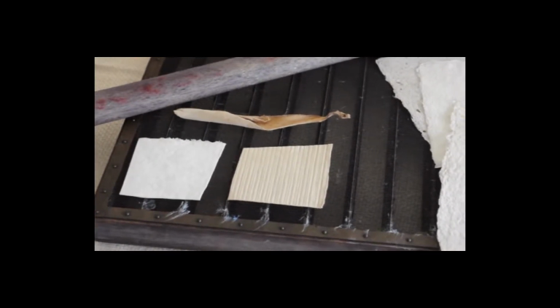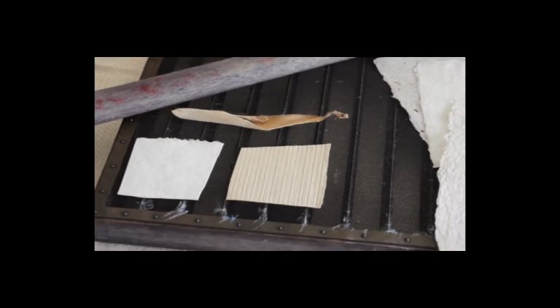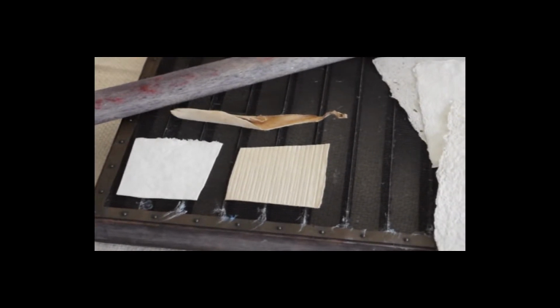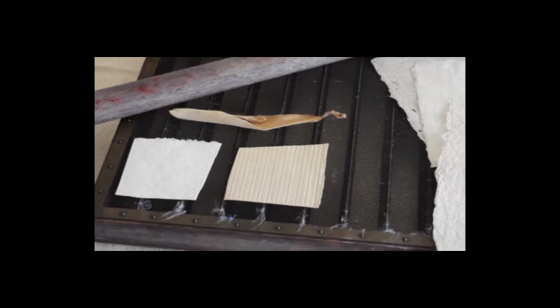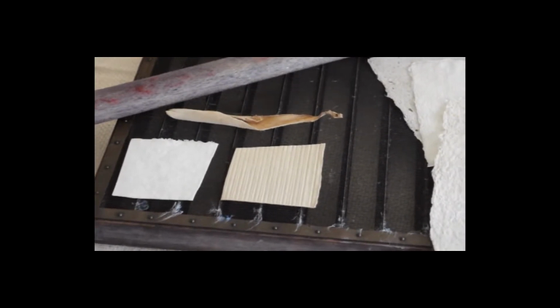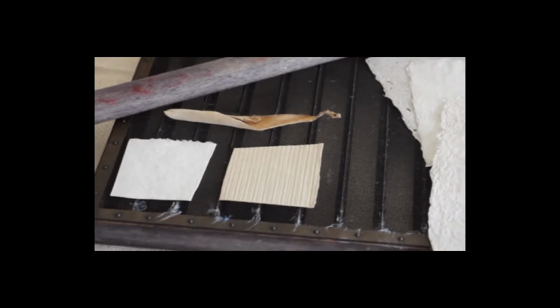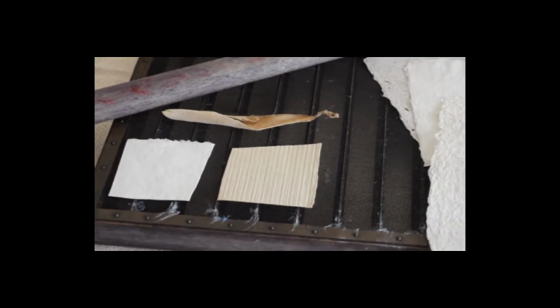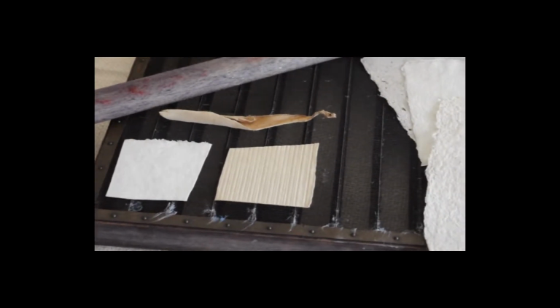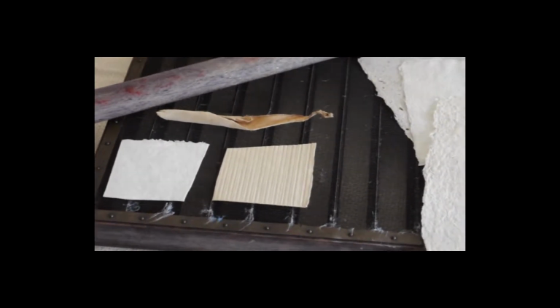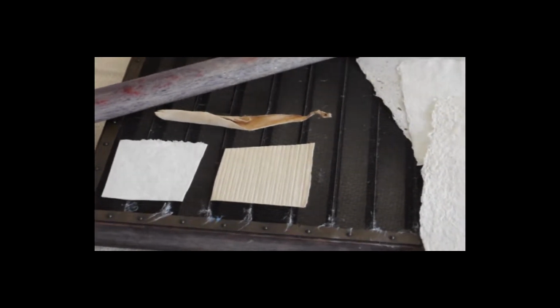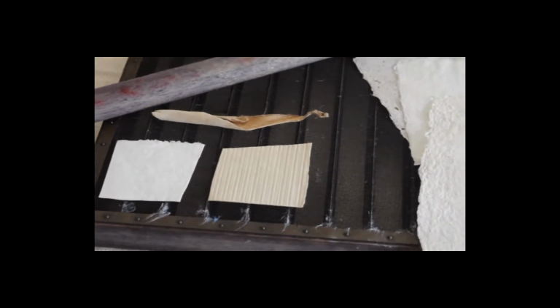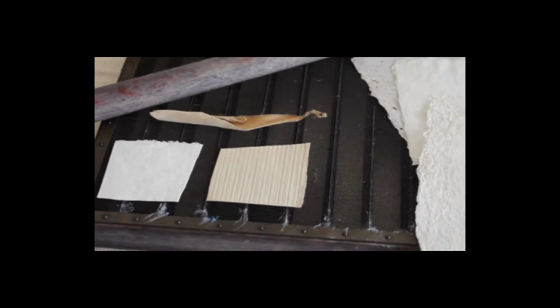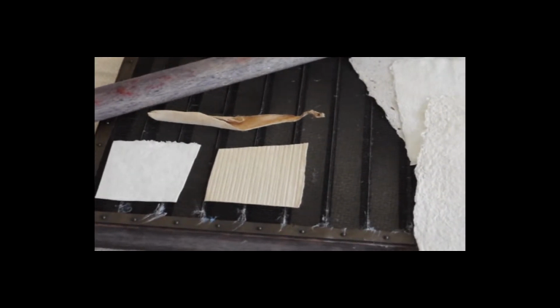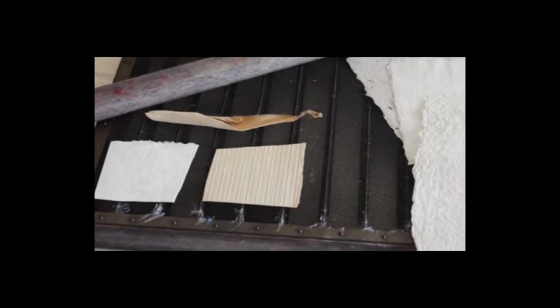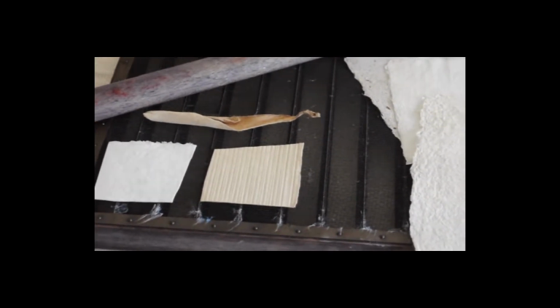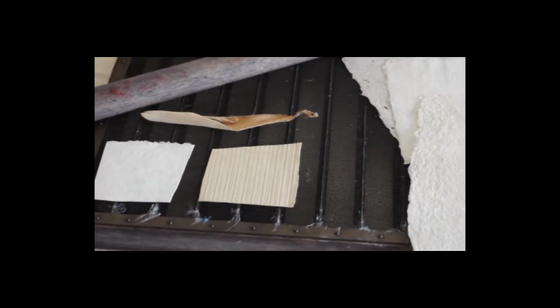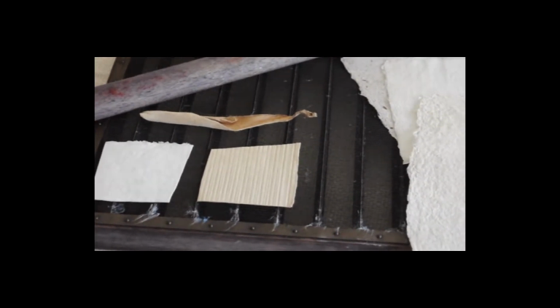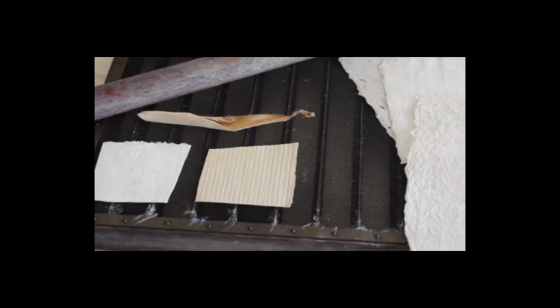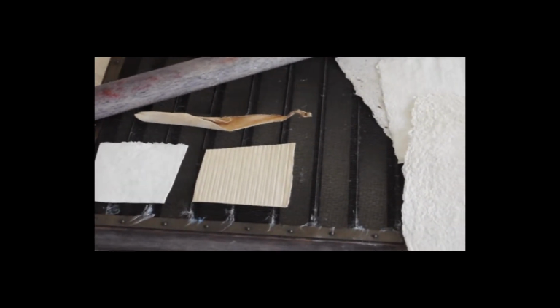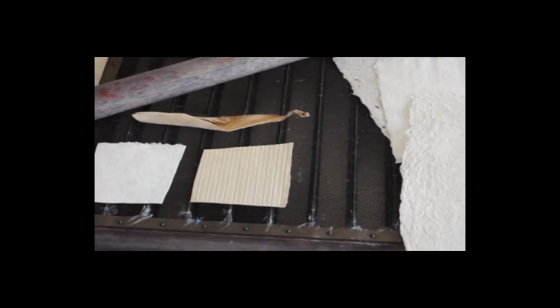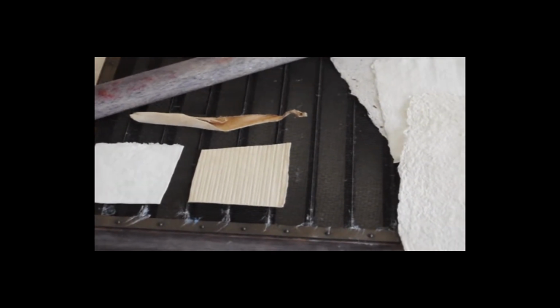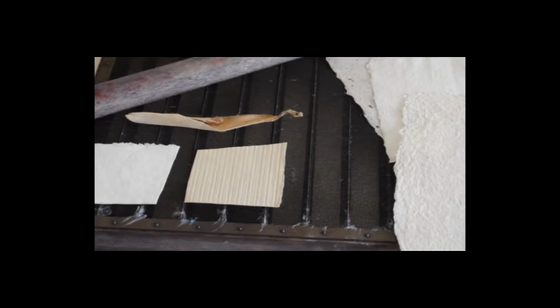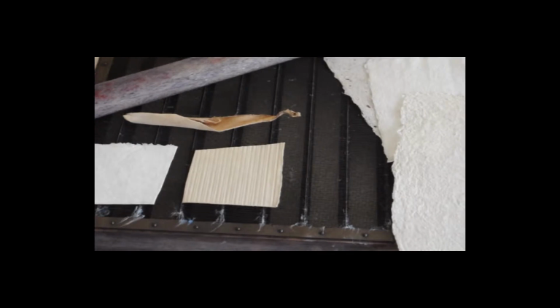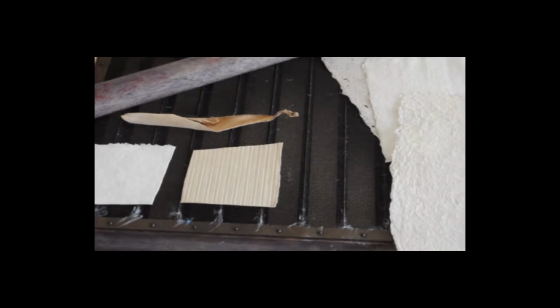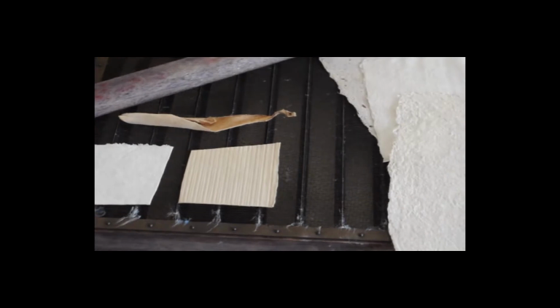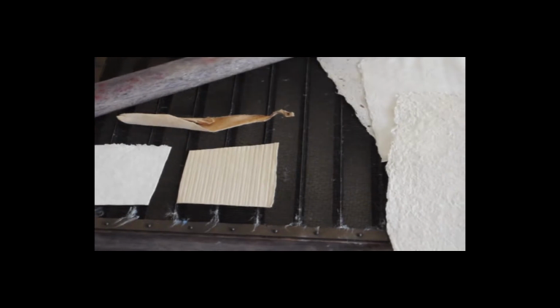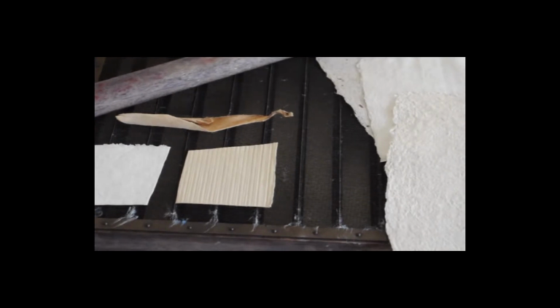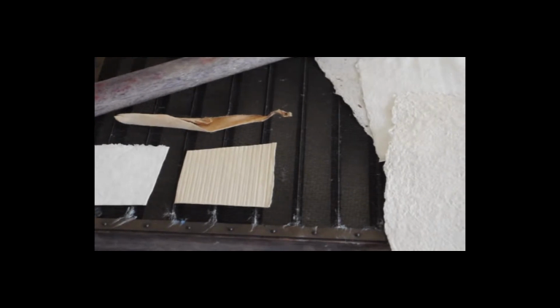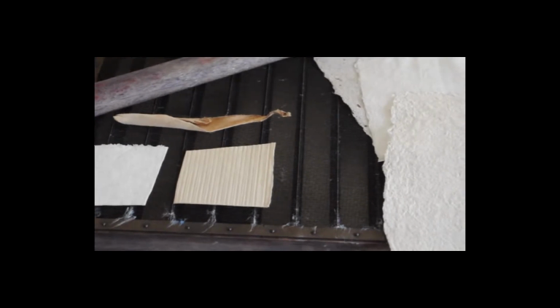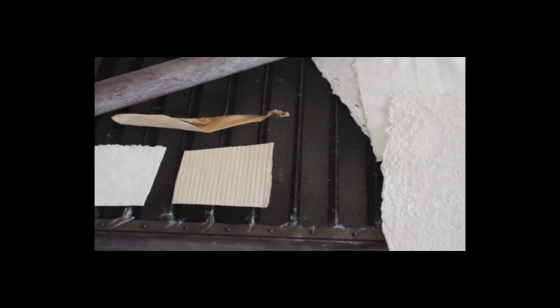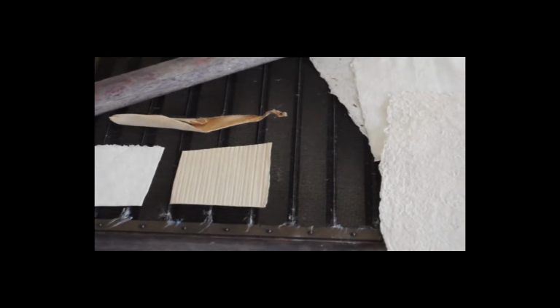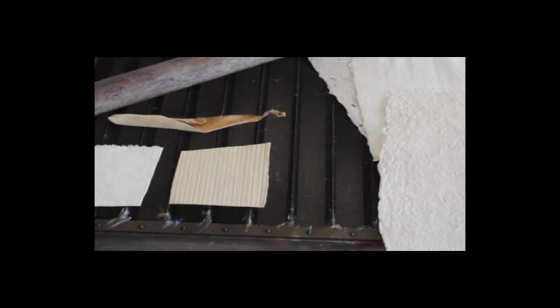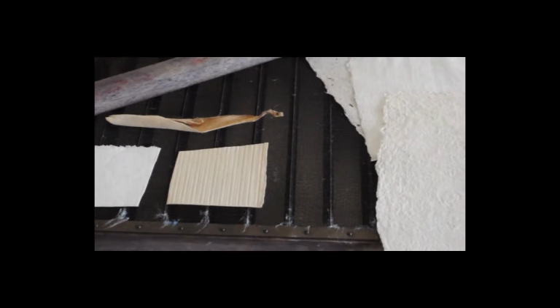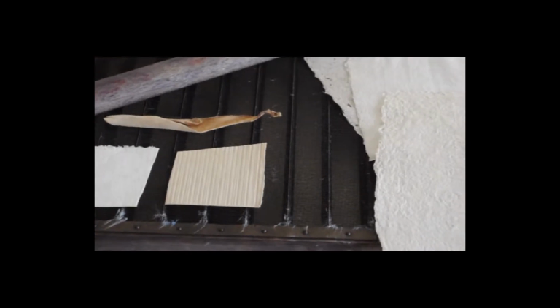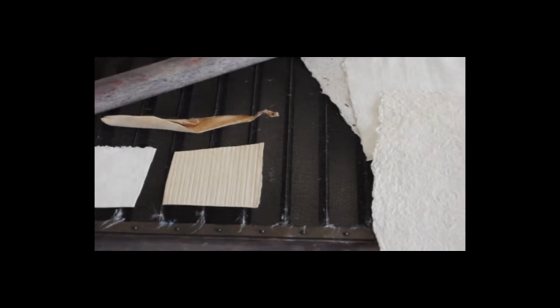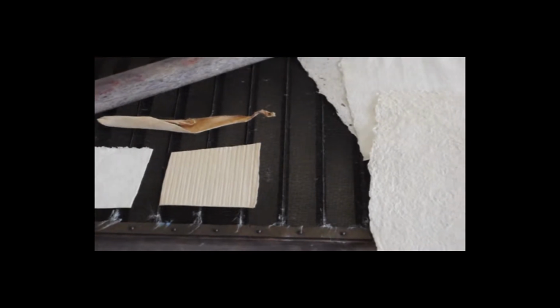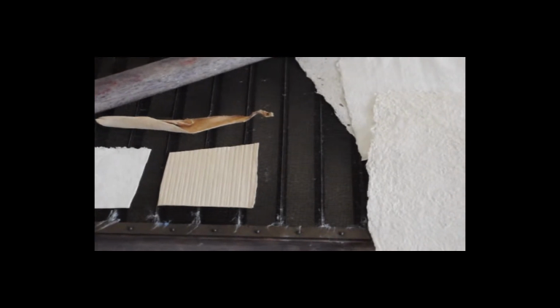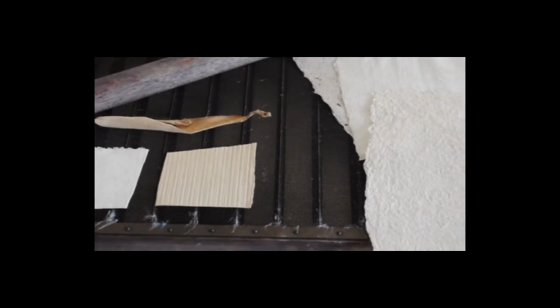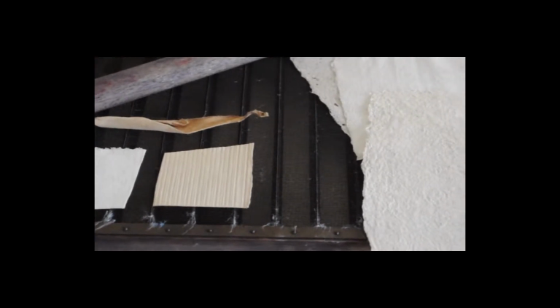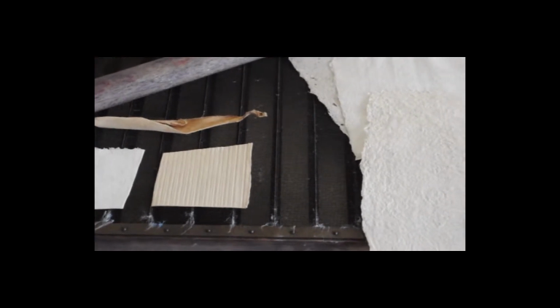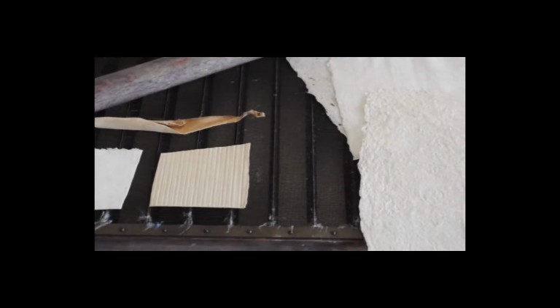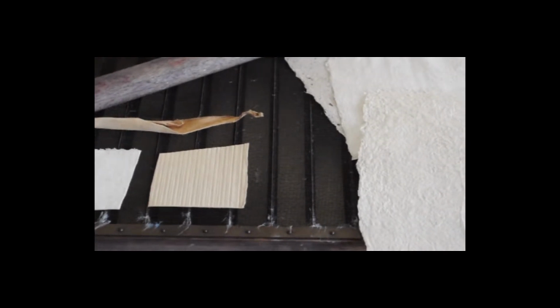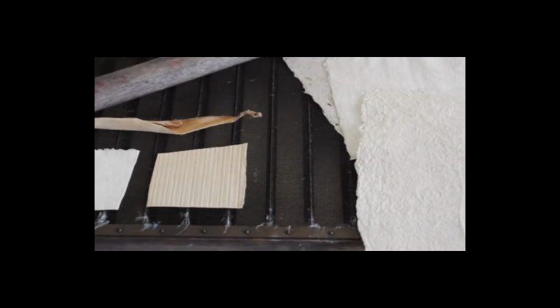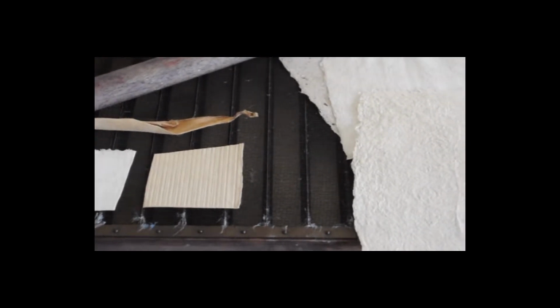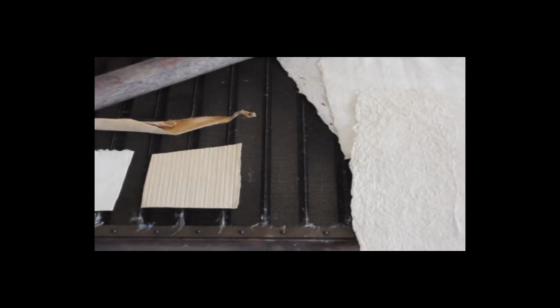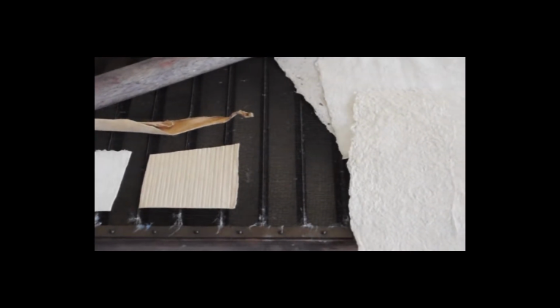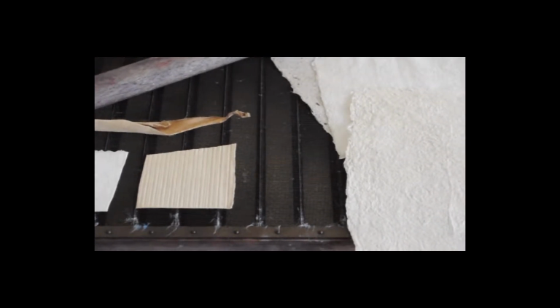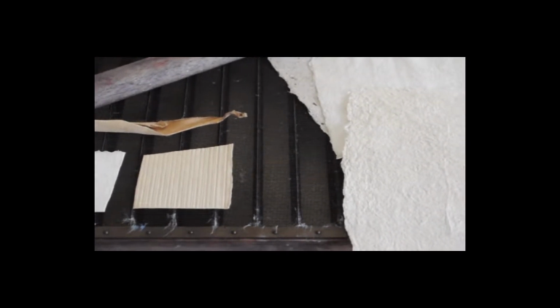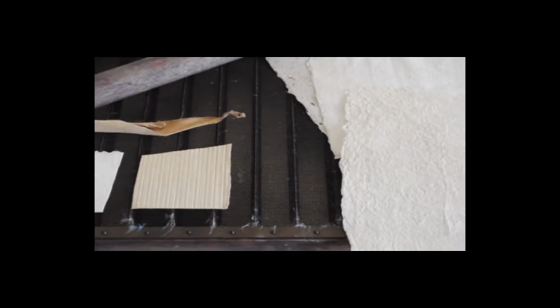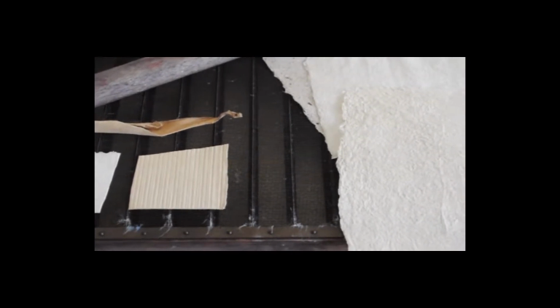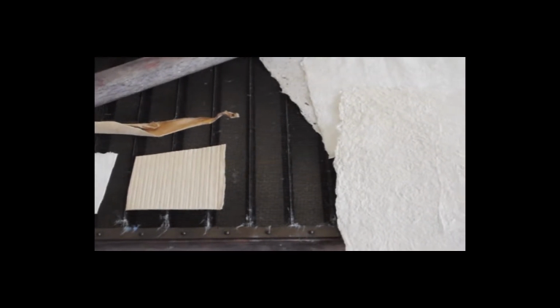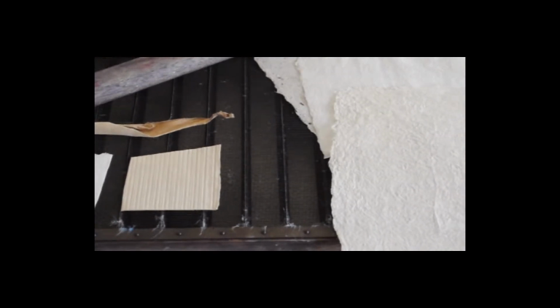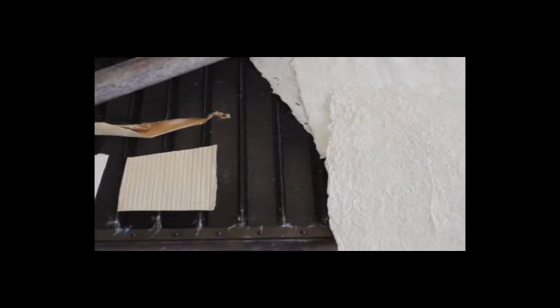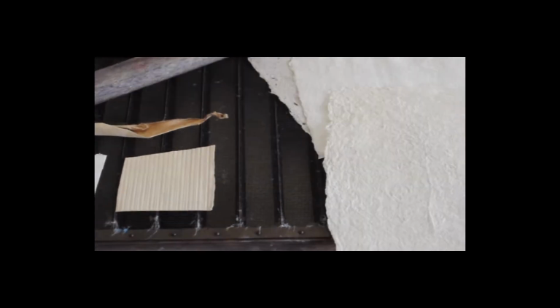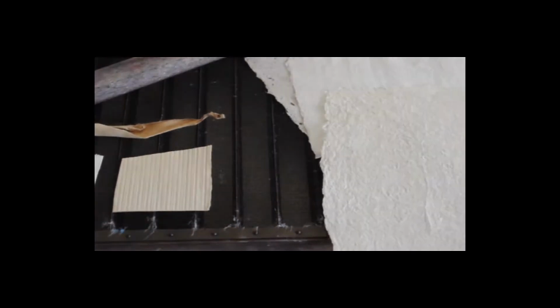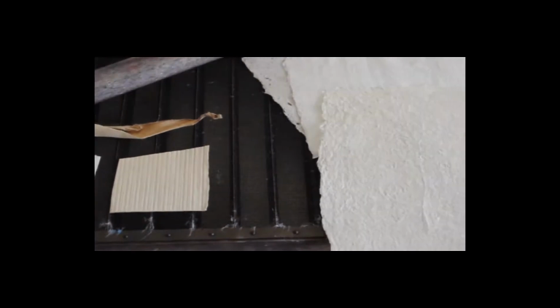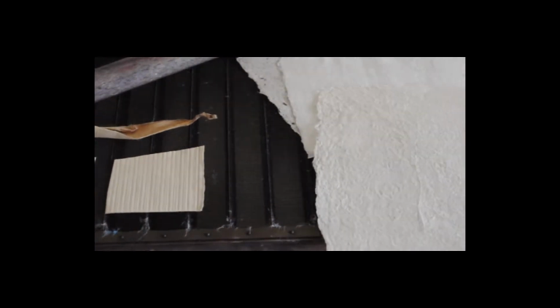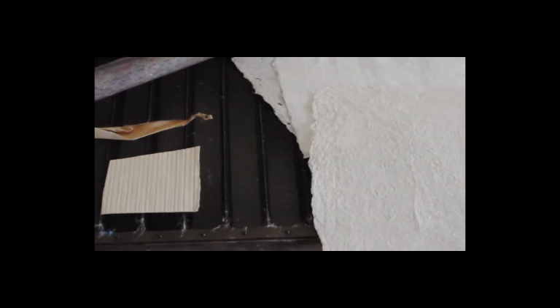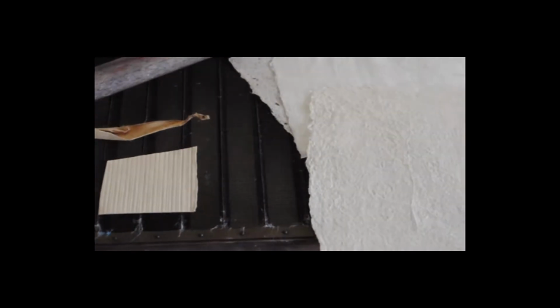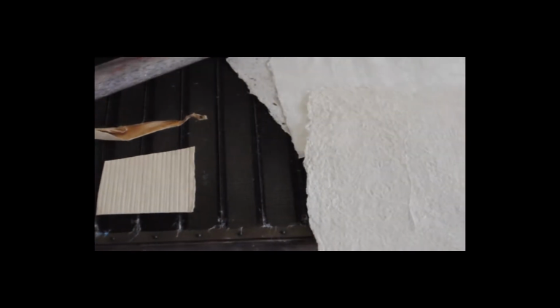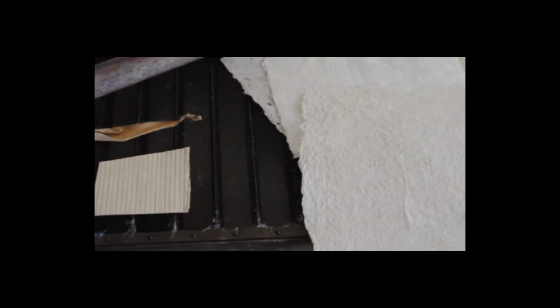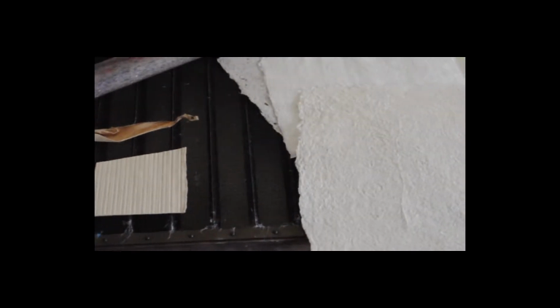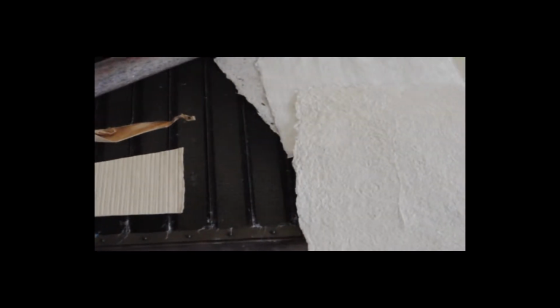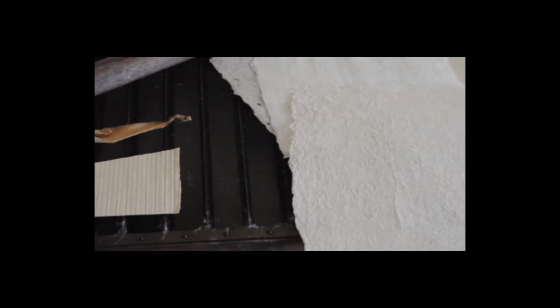Either they would let the paper dry directly on the screen, or couch, which is pressing the paper on a post.